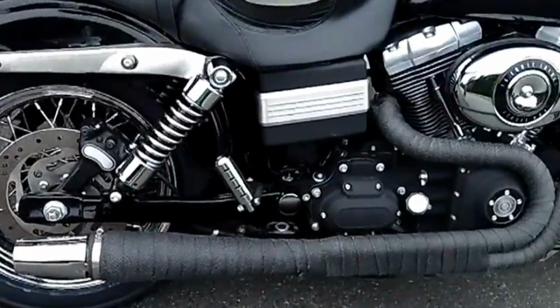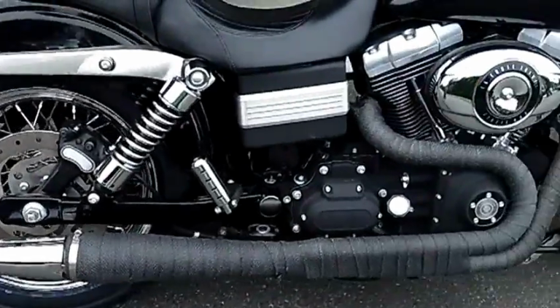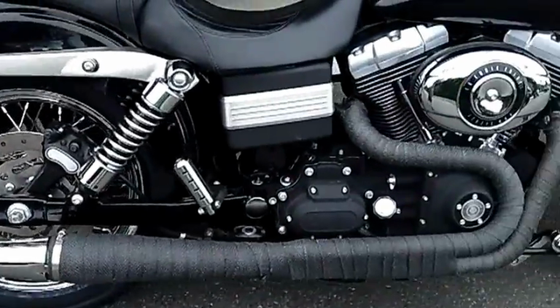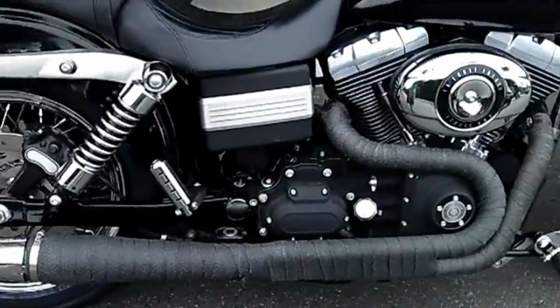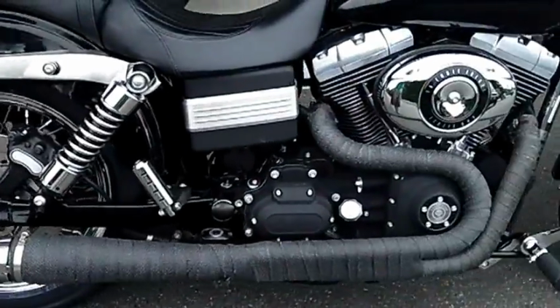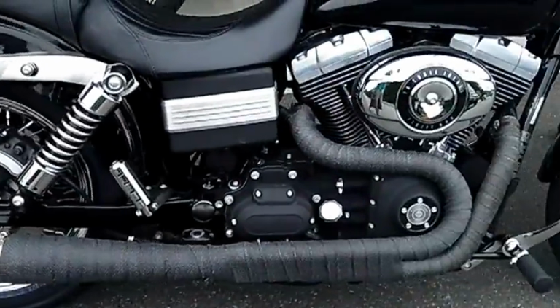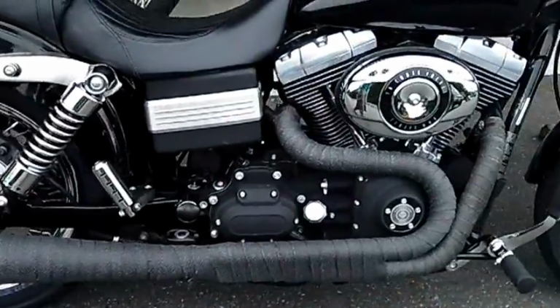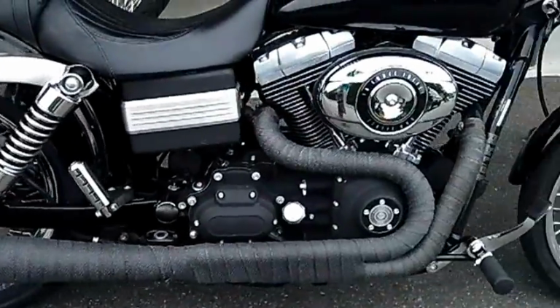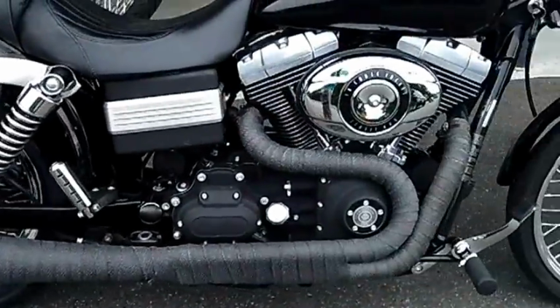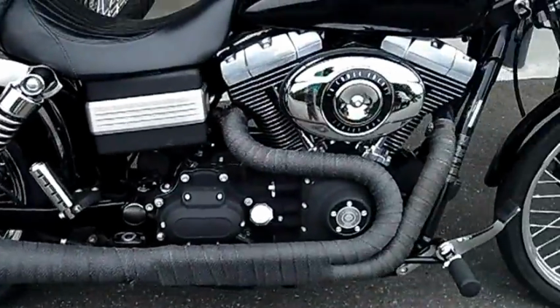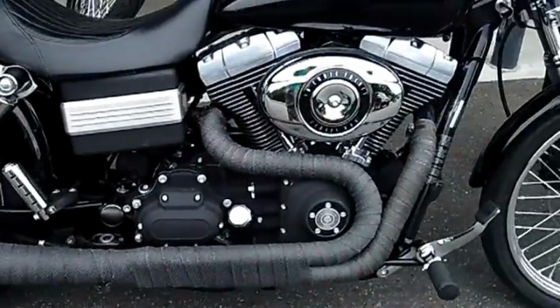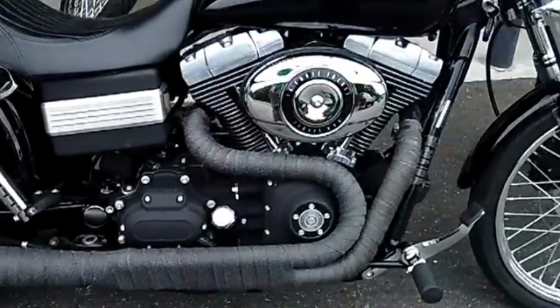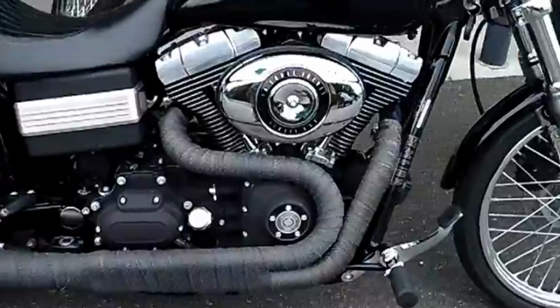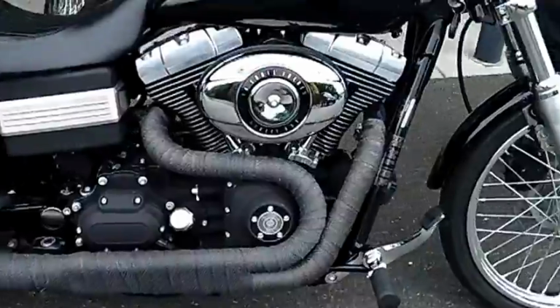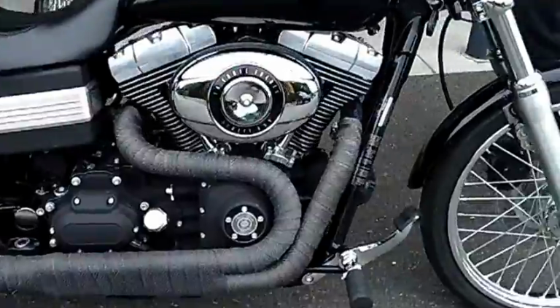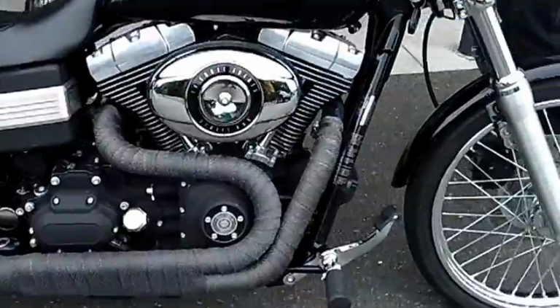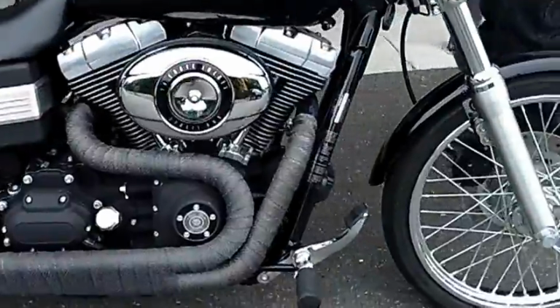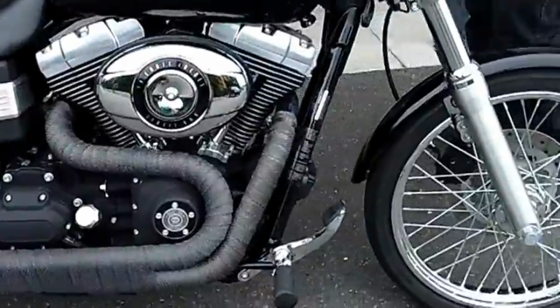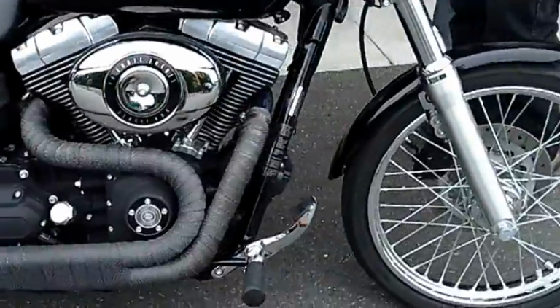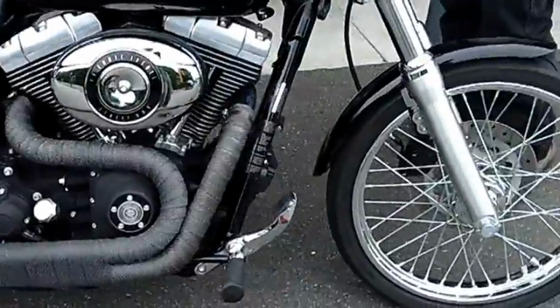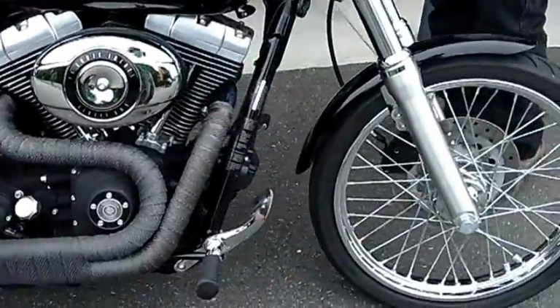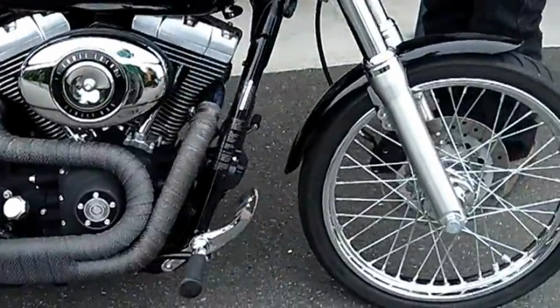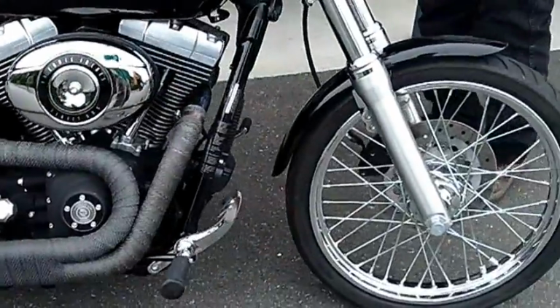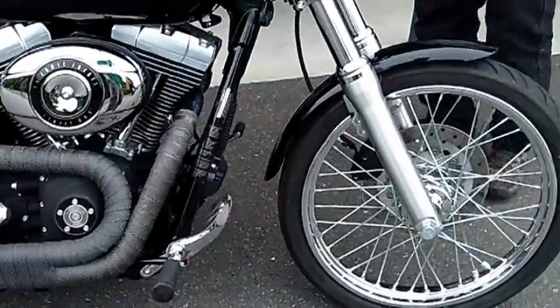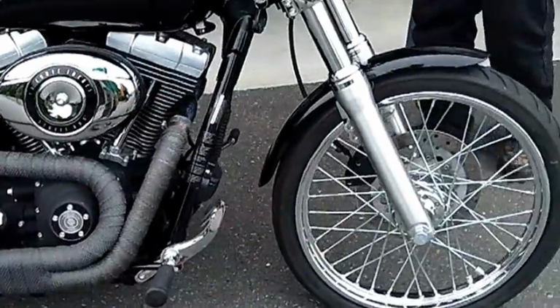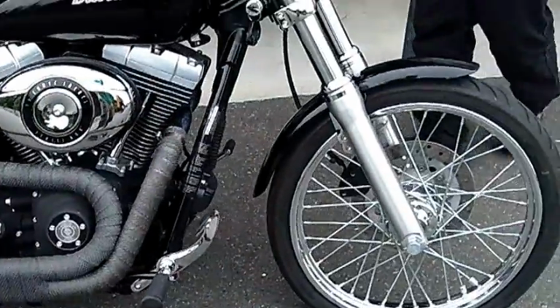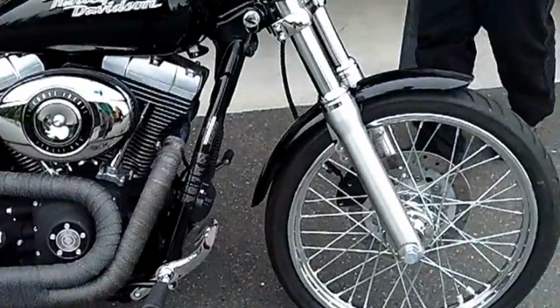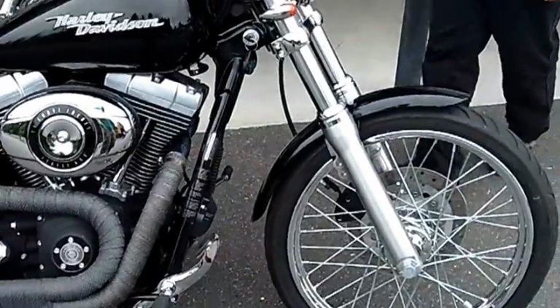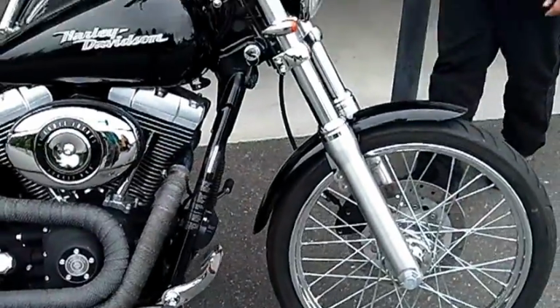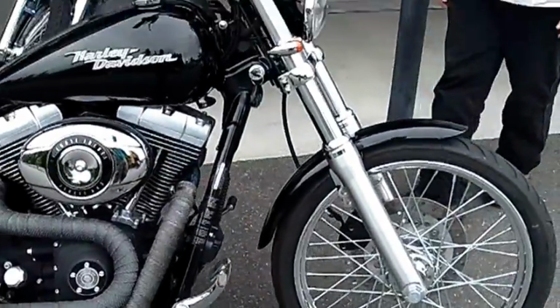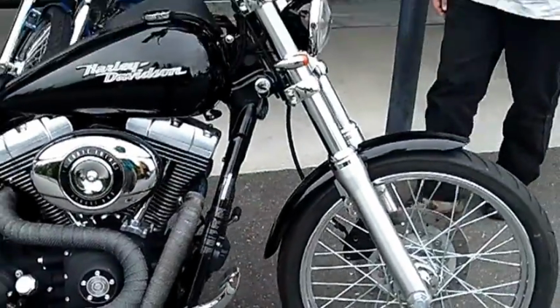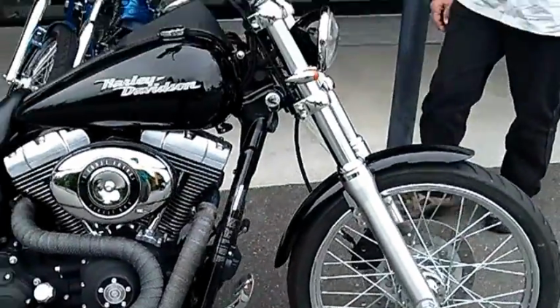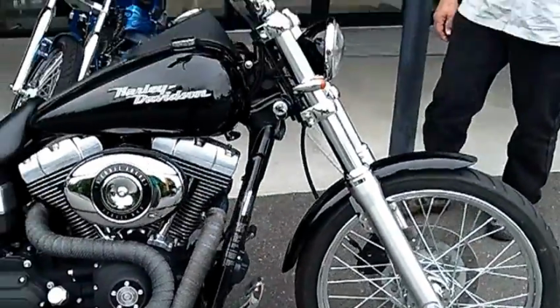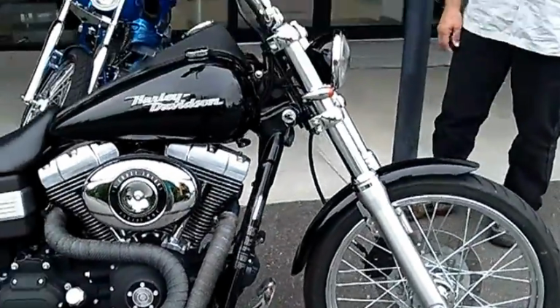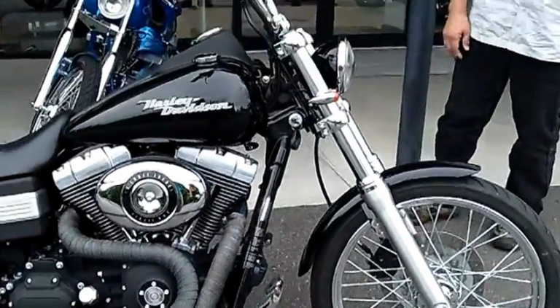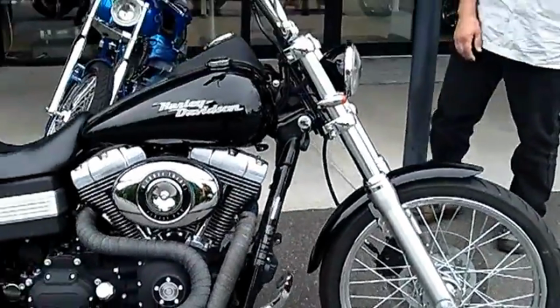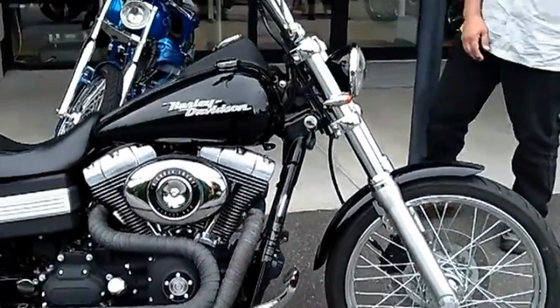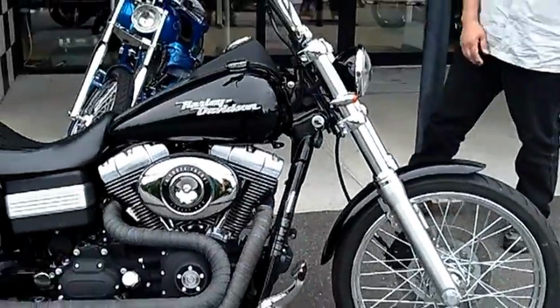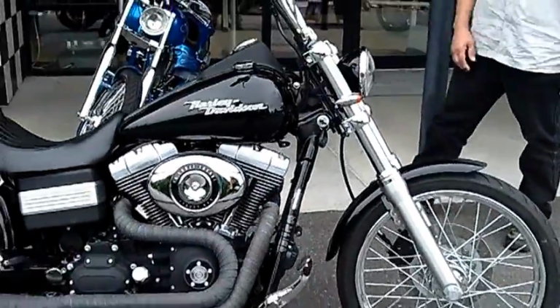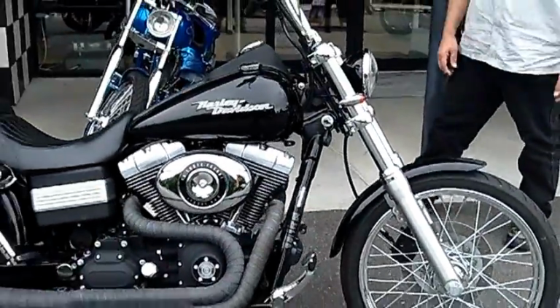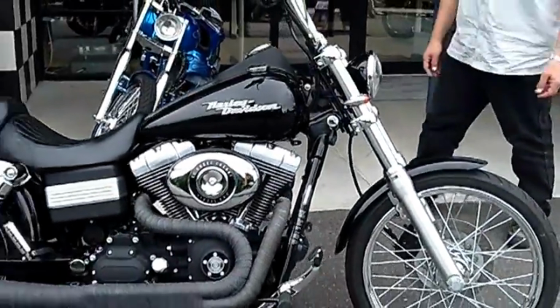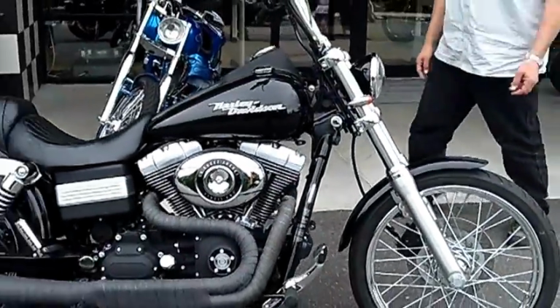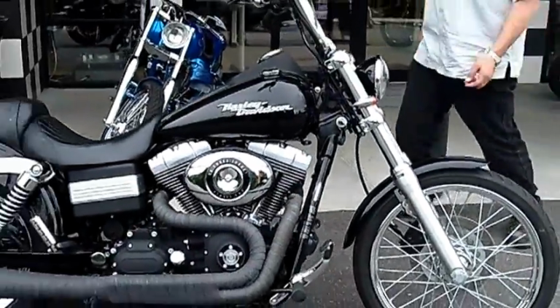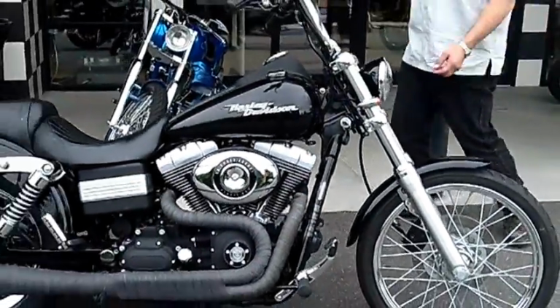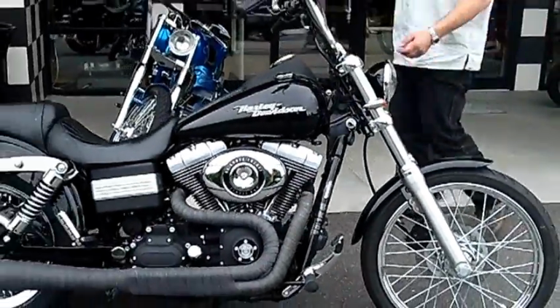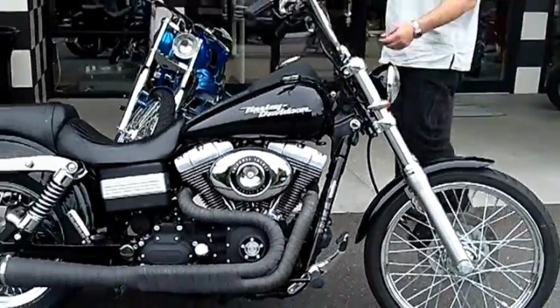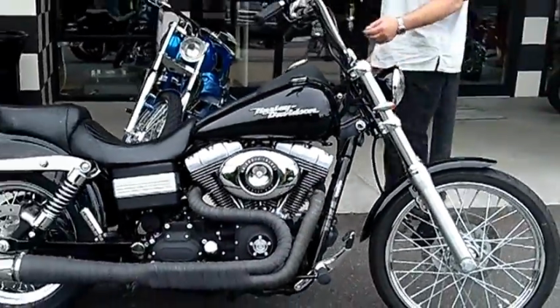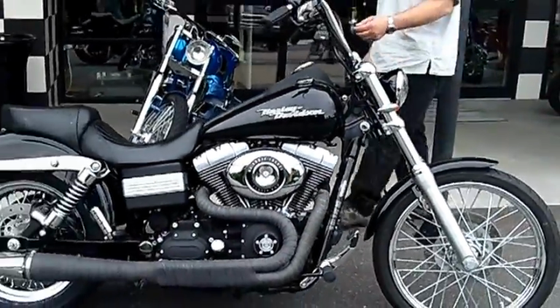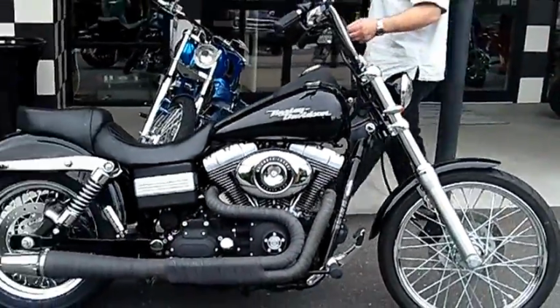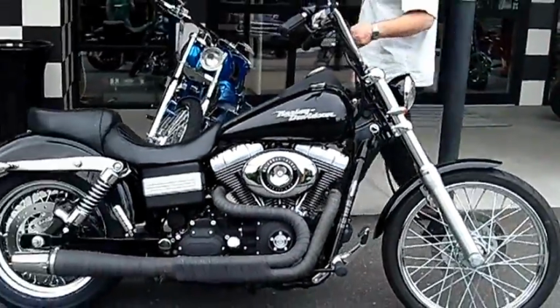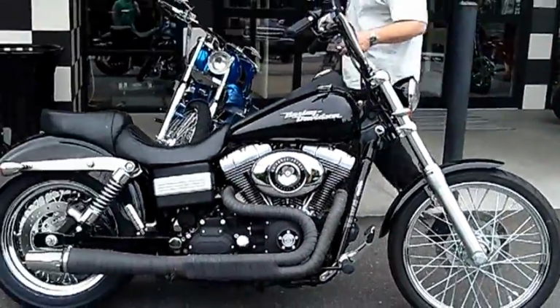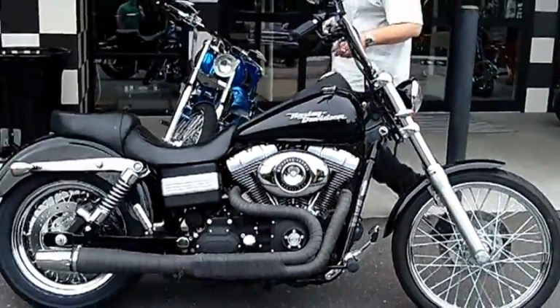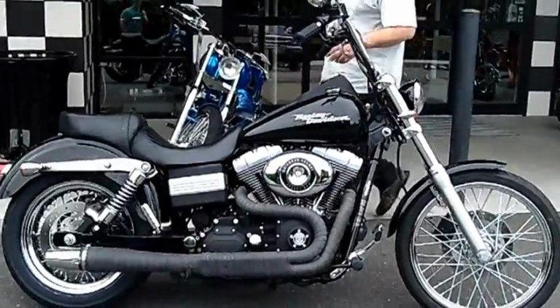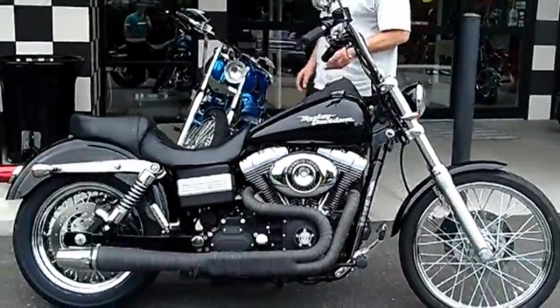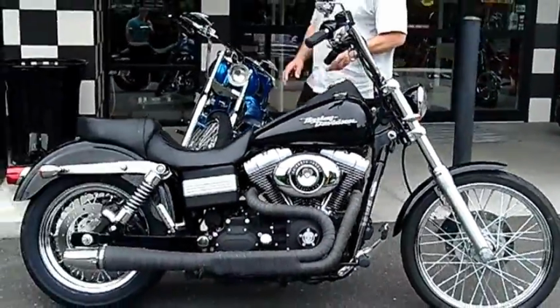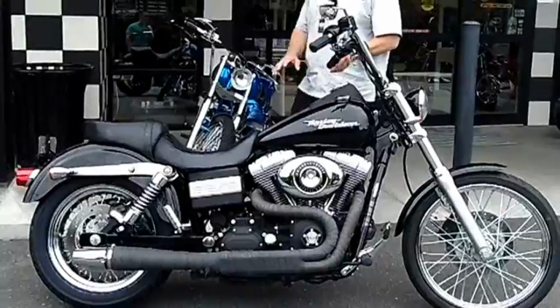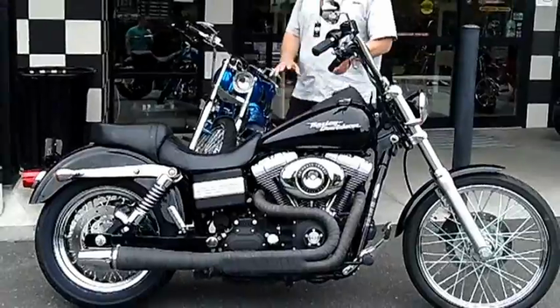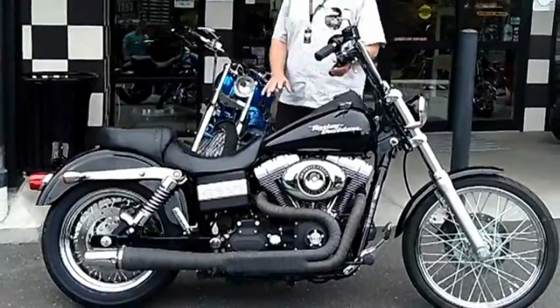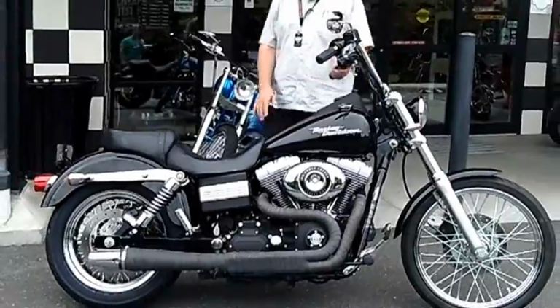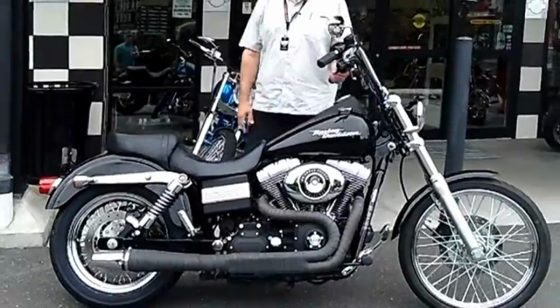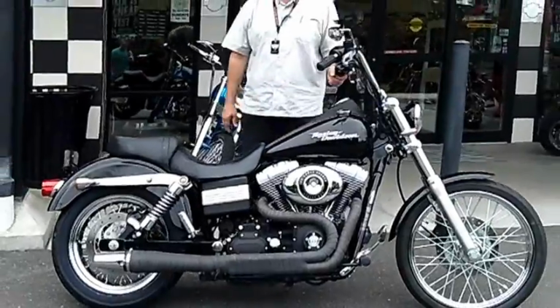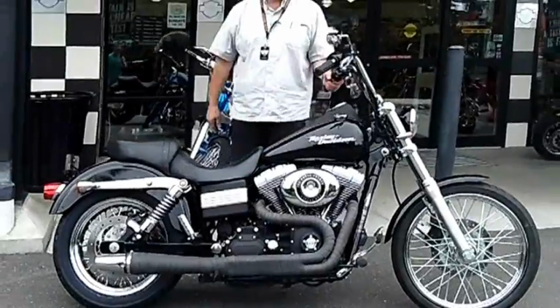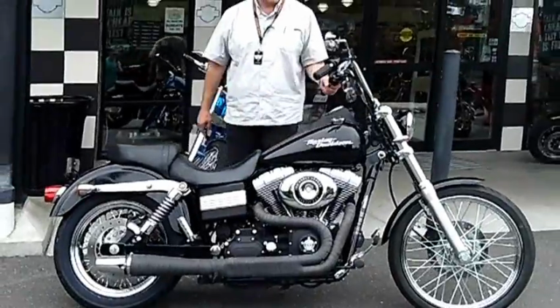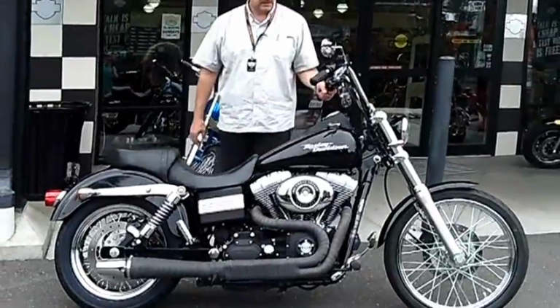Comfortable cushy grips. Small turn signals up front. Bike's ready to get out there and go do a little cruising — got the blacked out look to it.